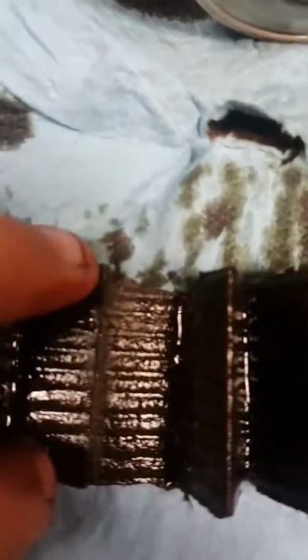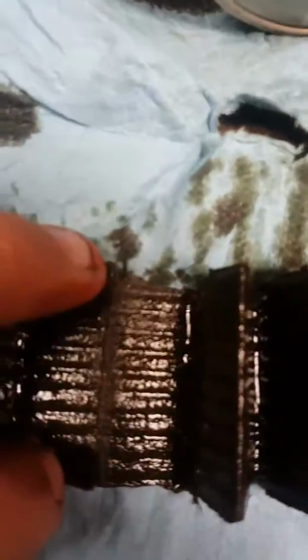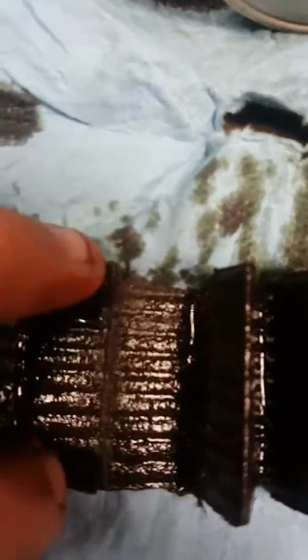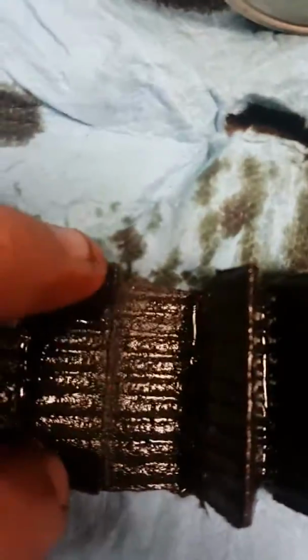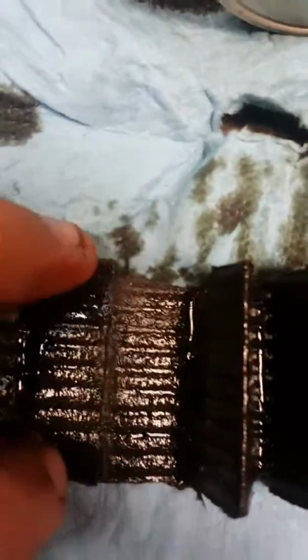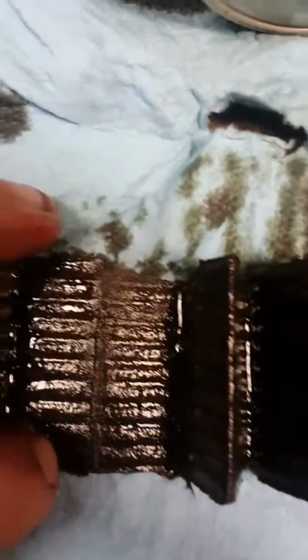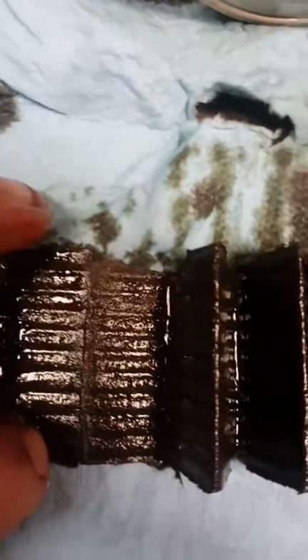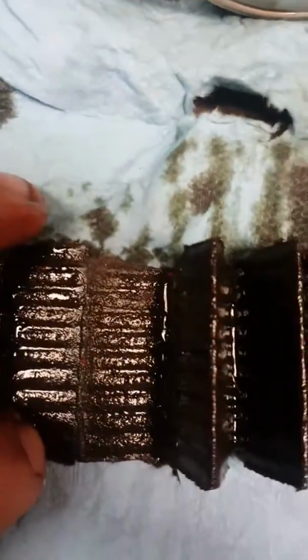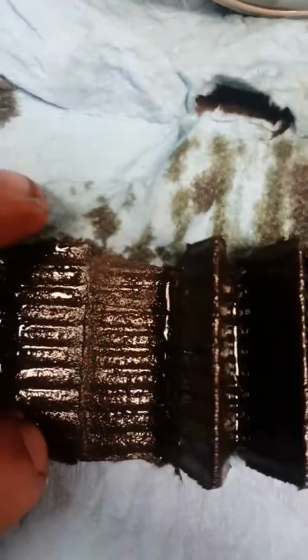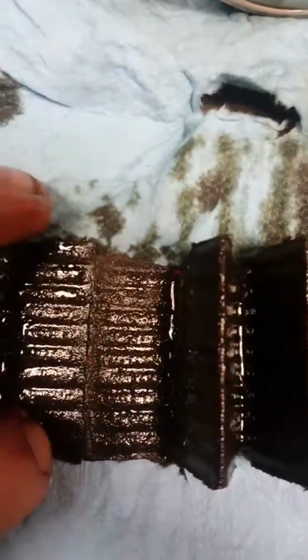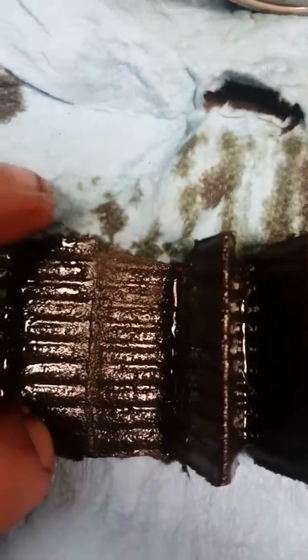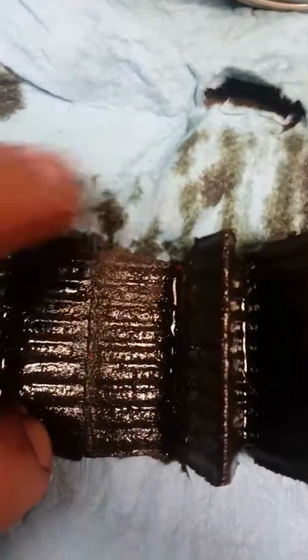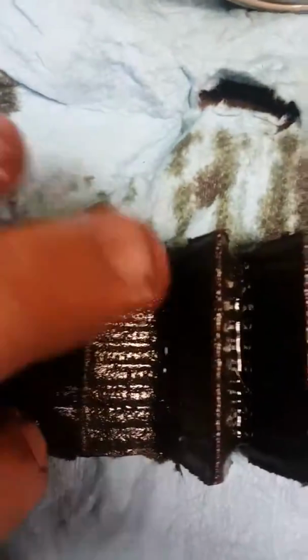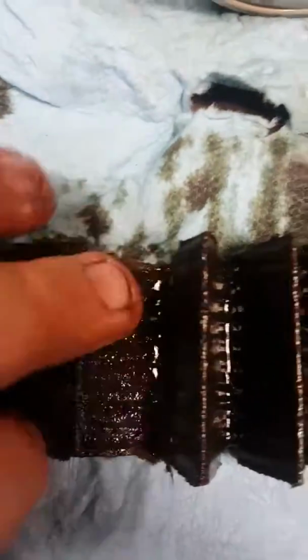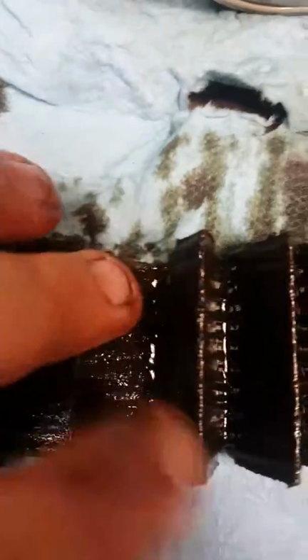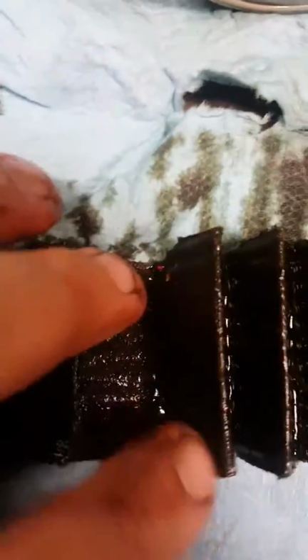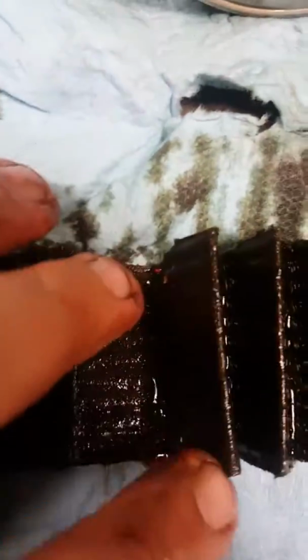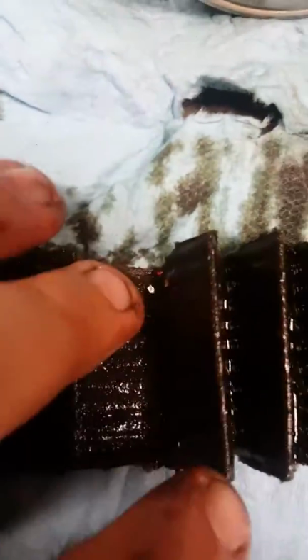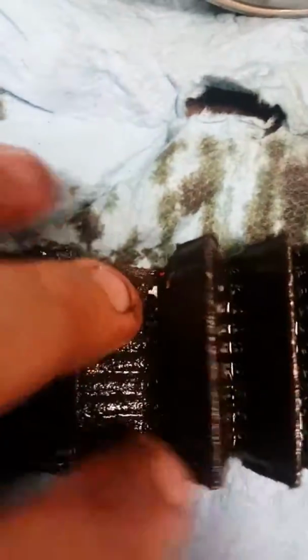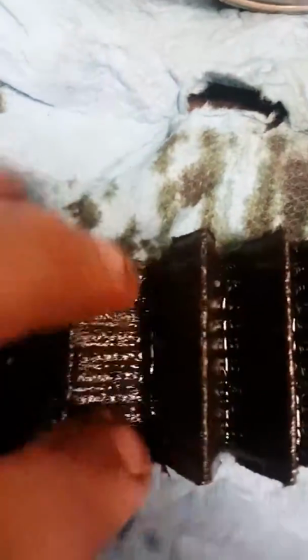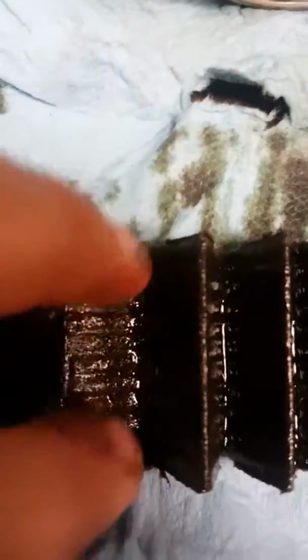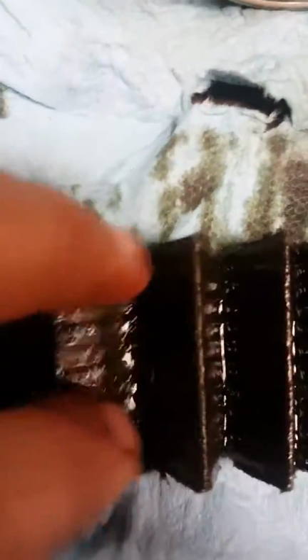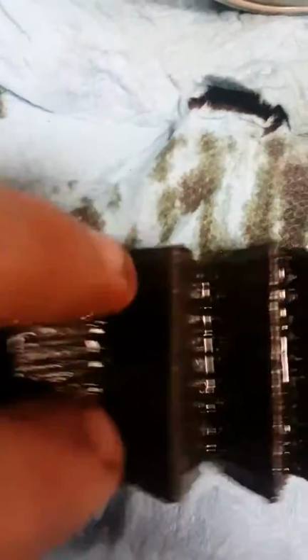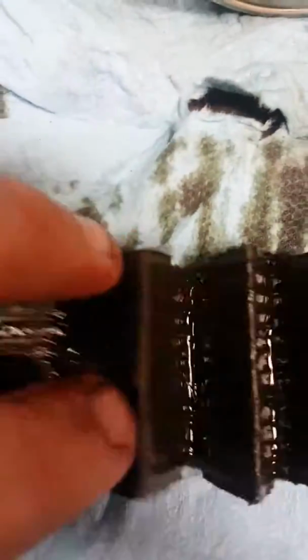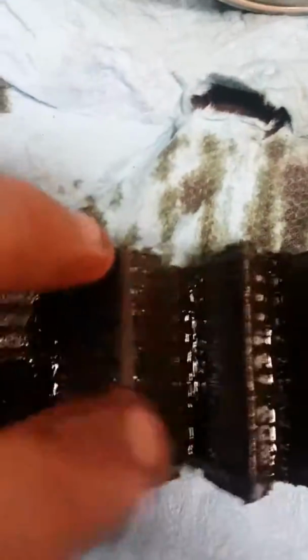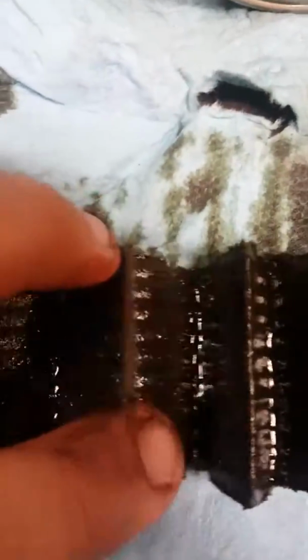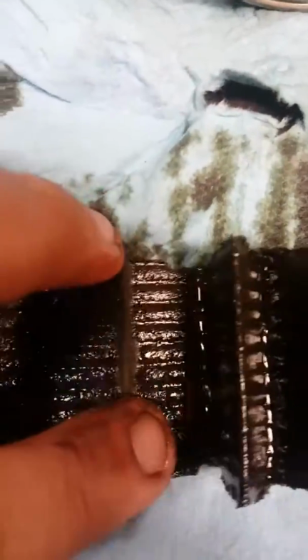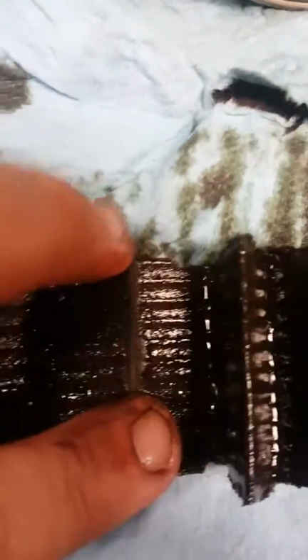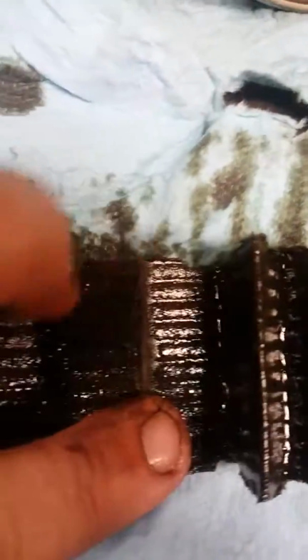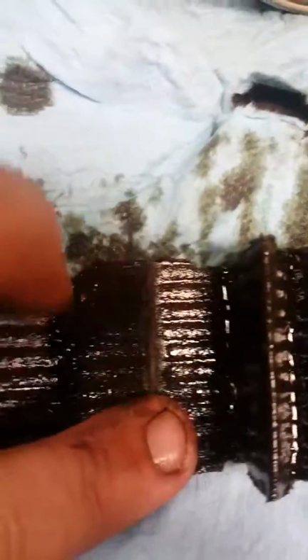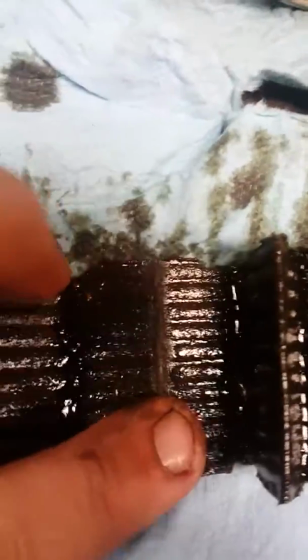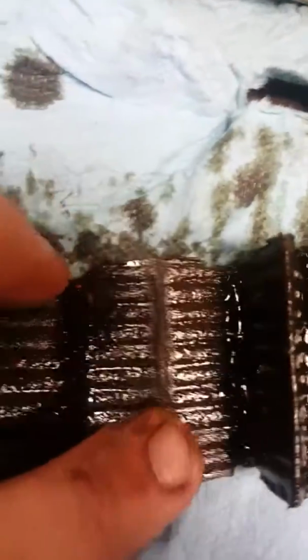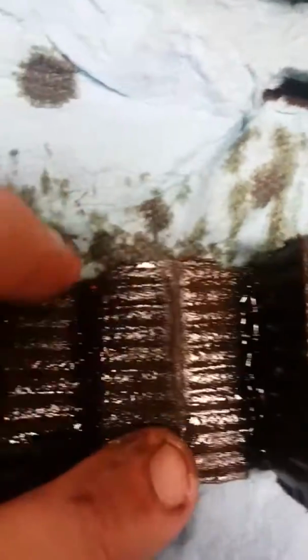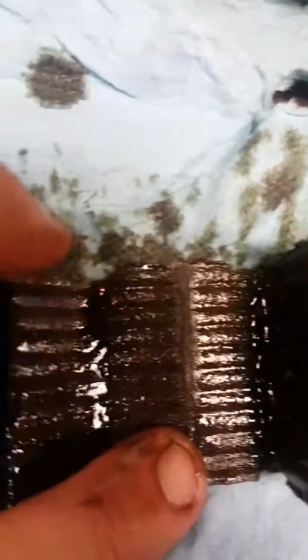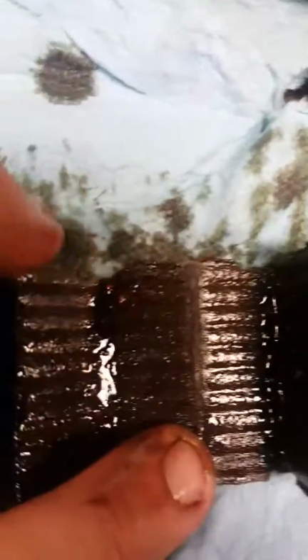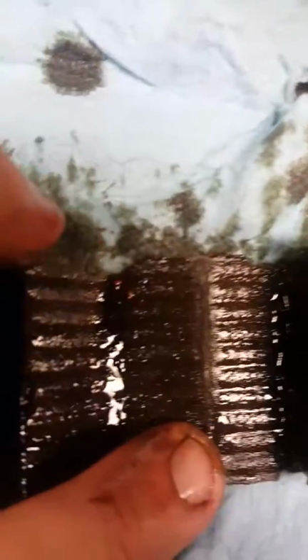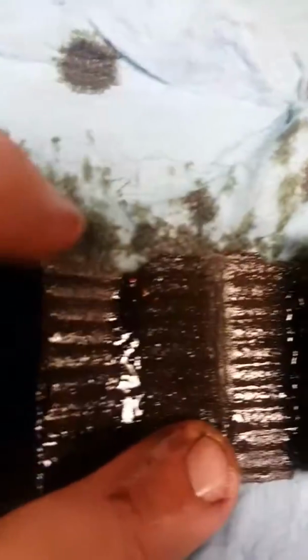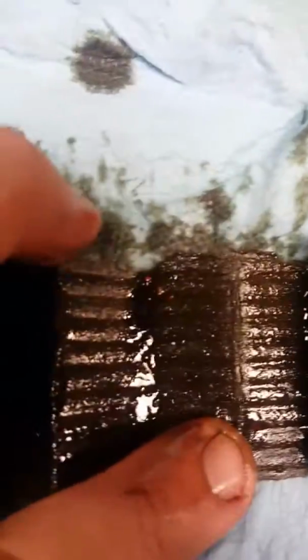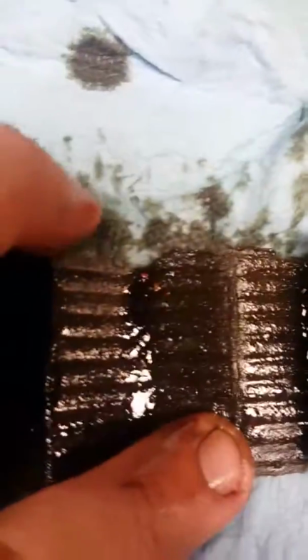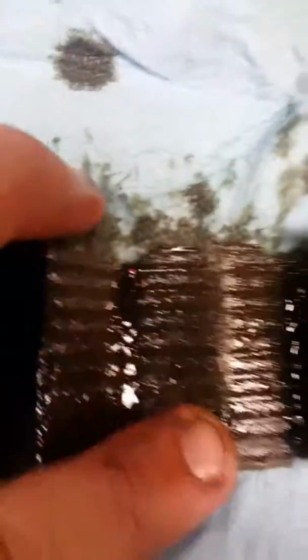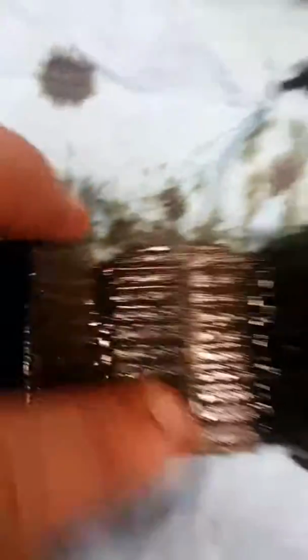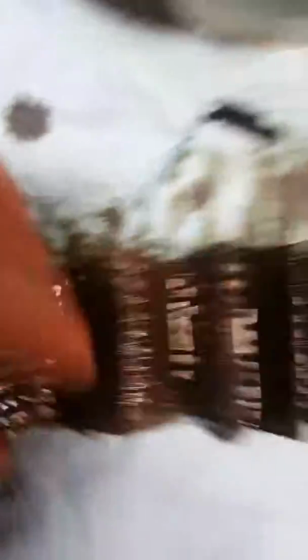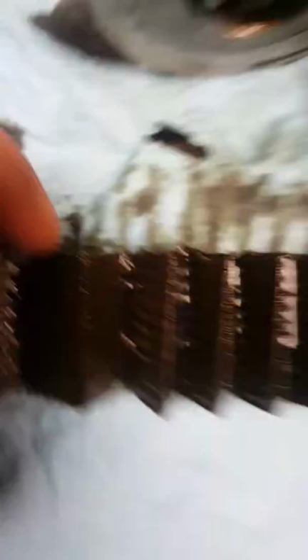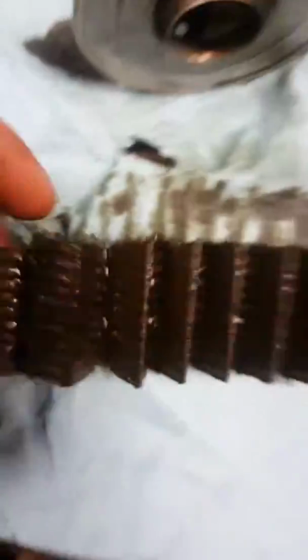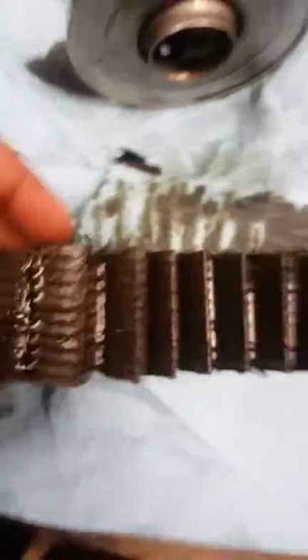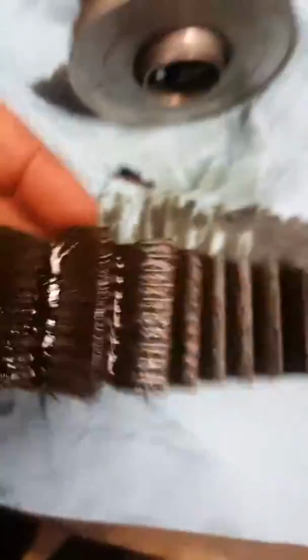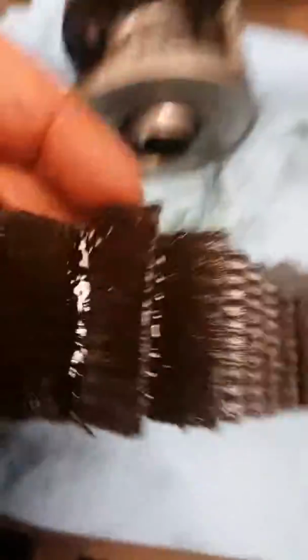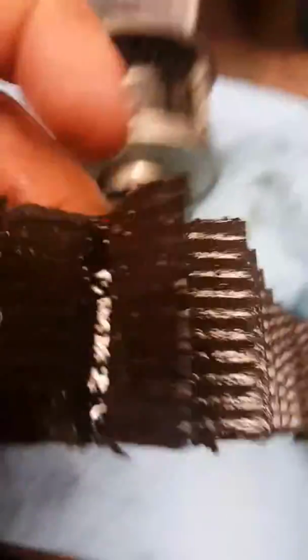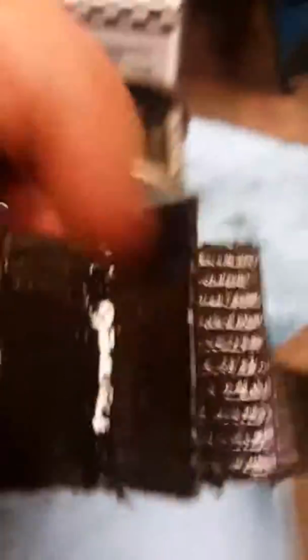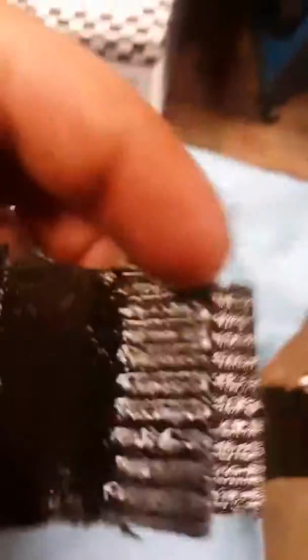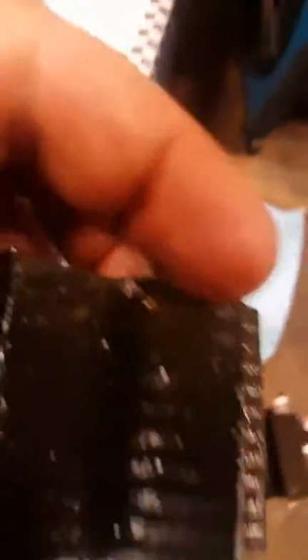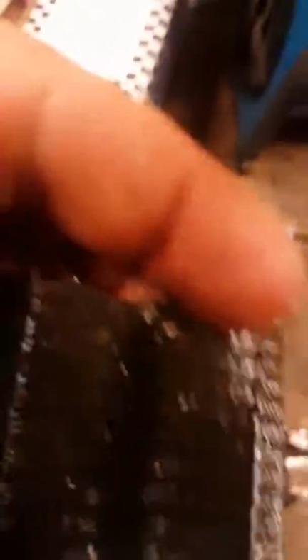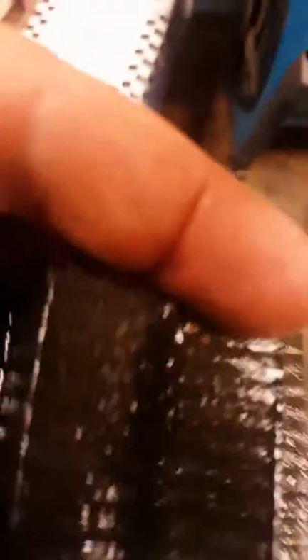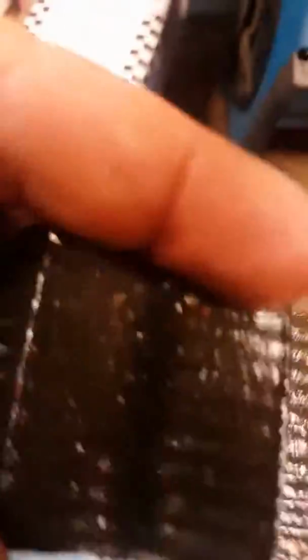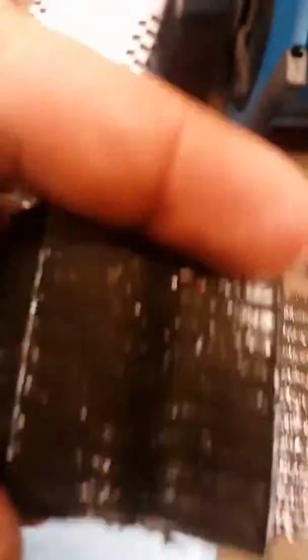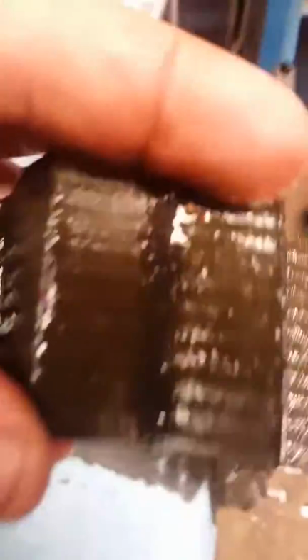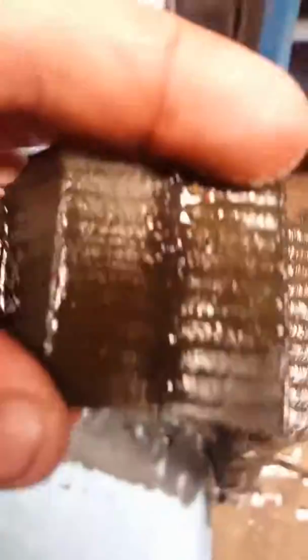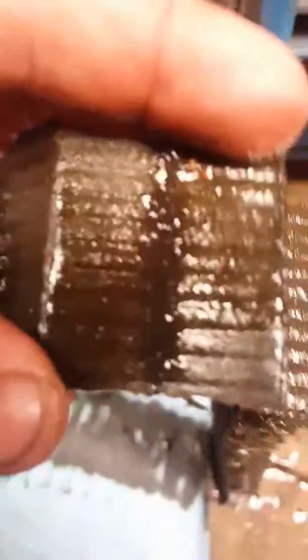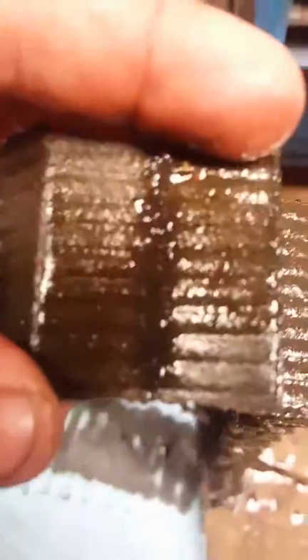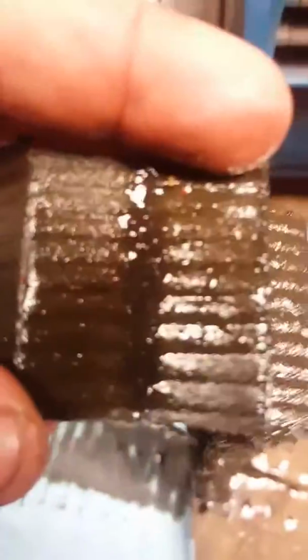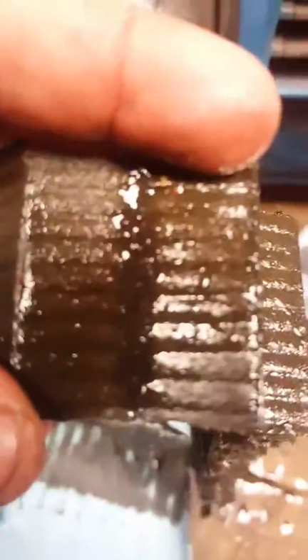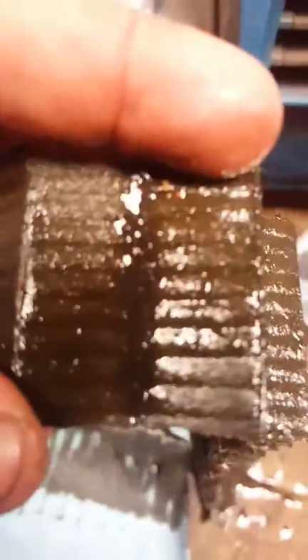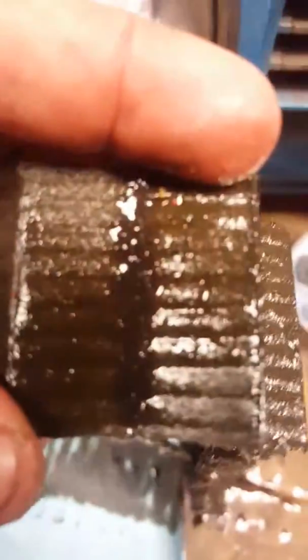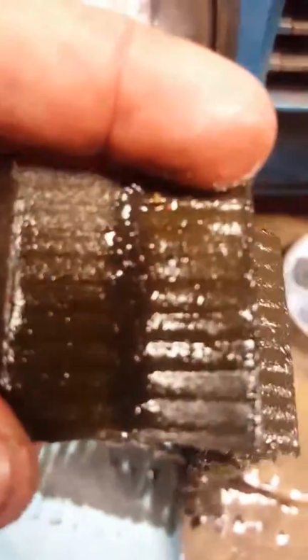This is the proper way of checking it though. You gotta rip stuff off of it and open it up.